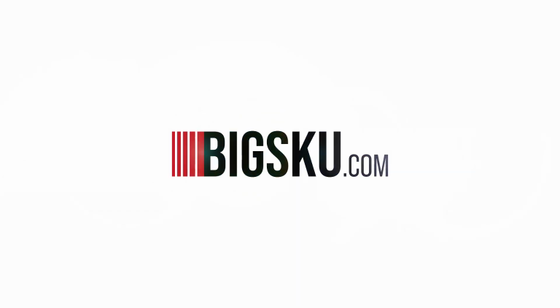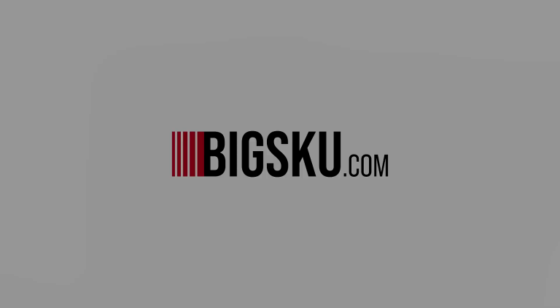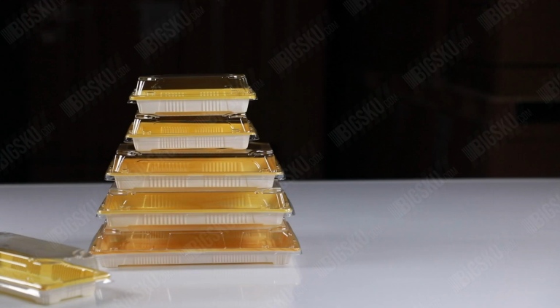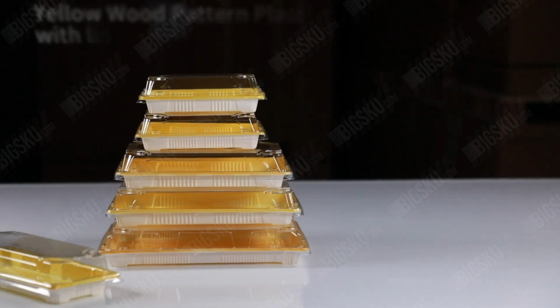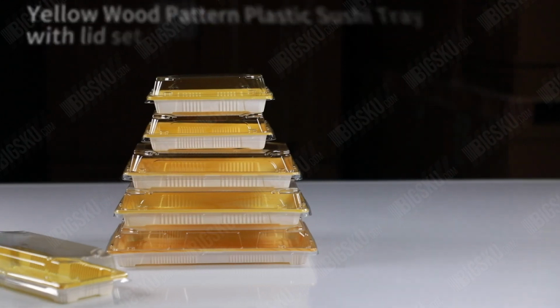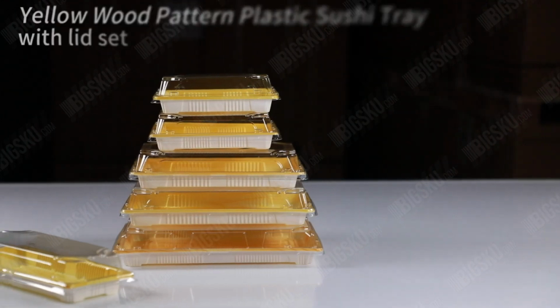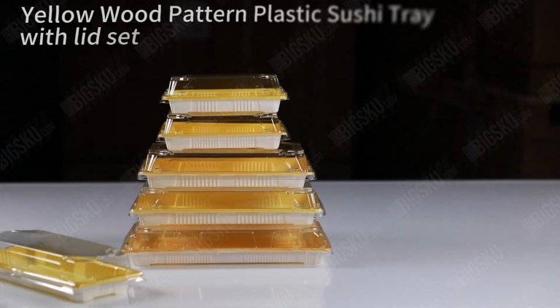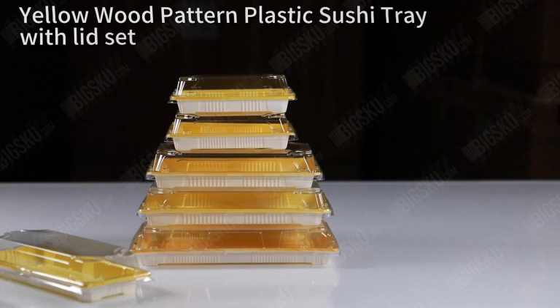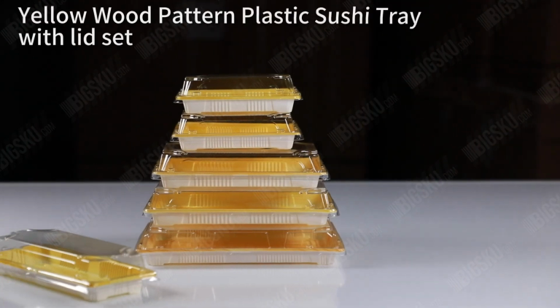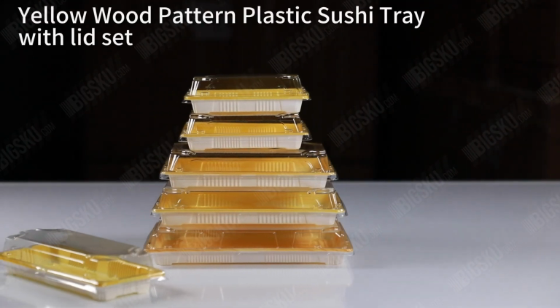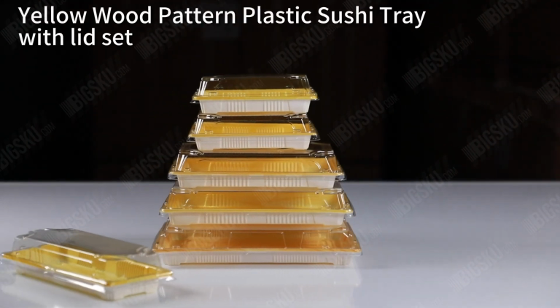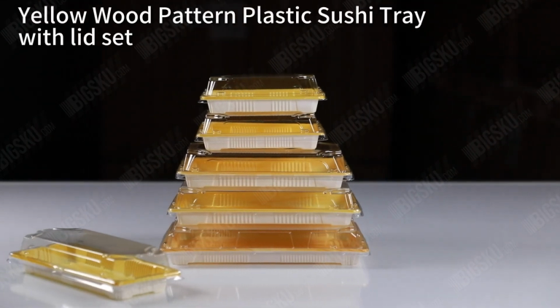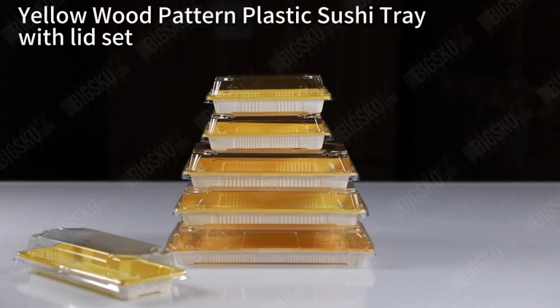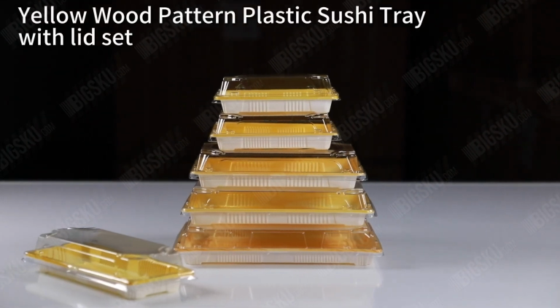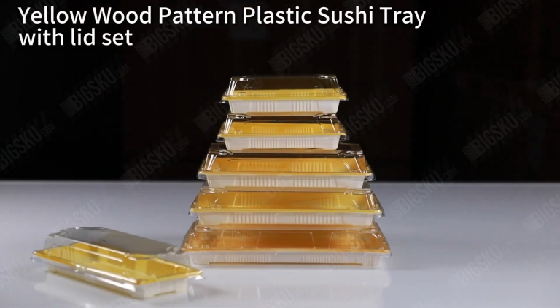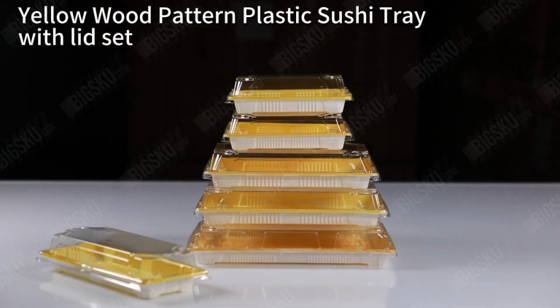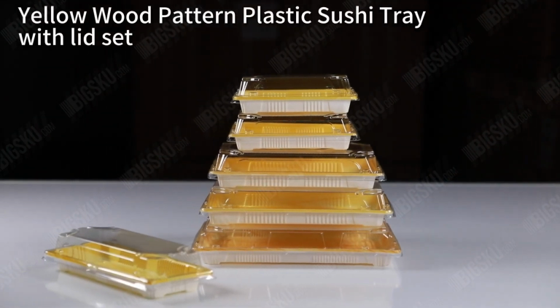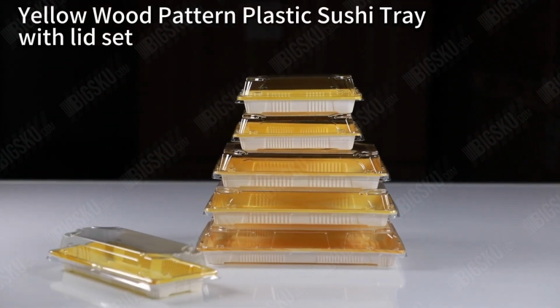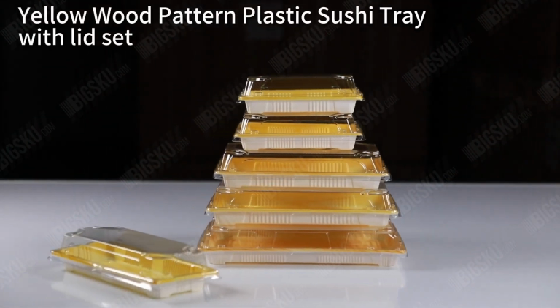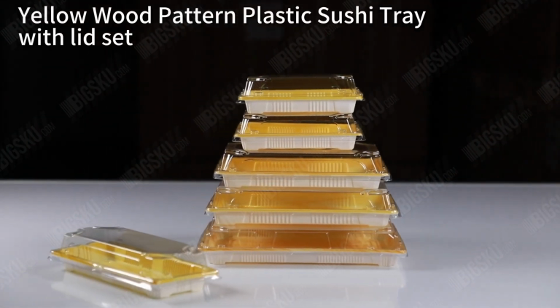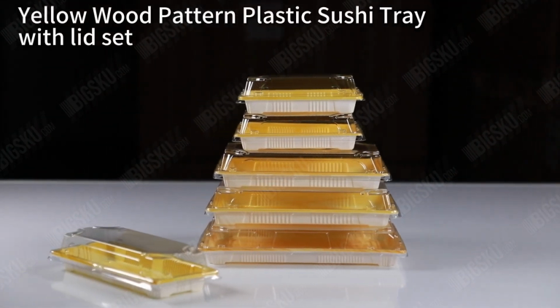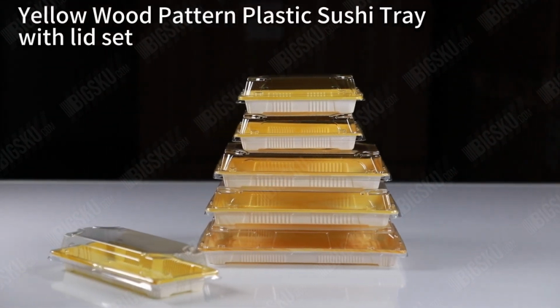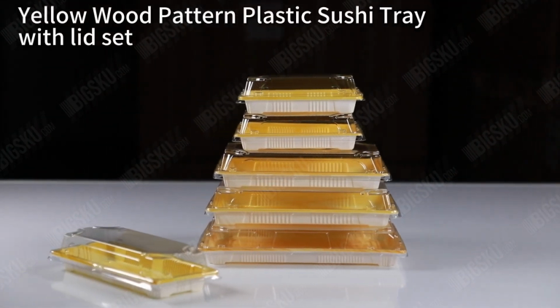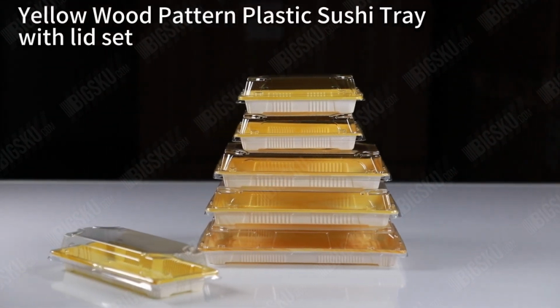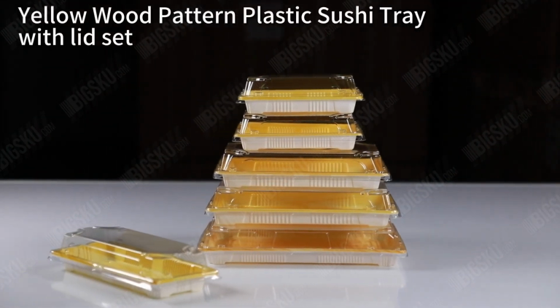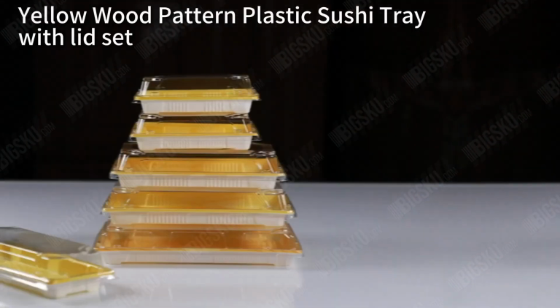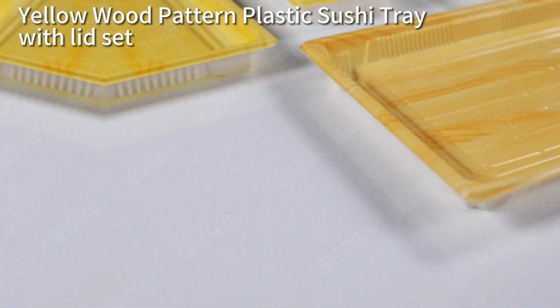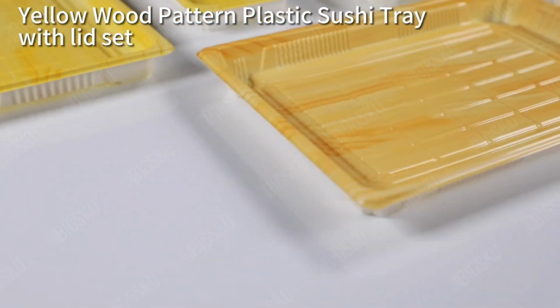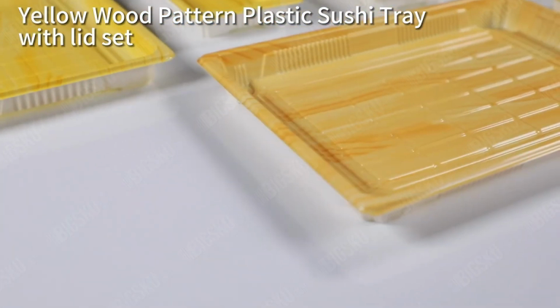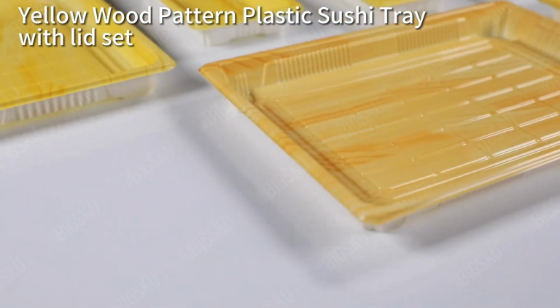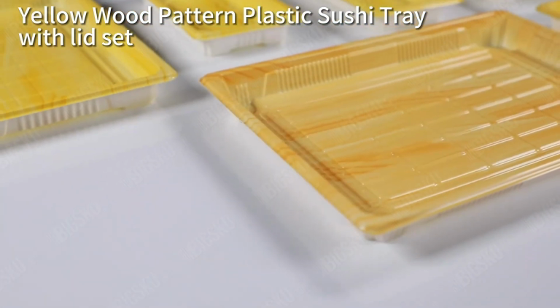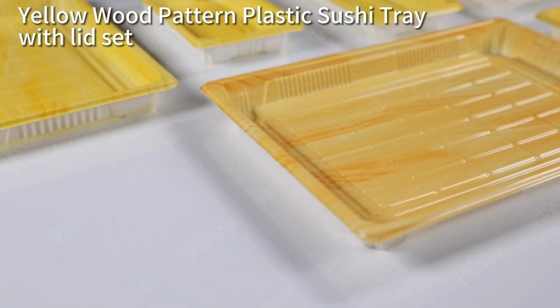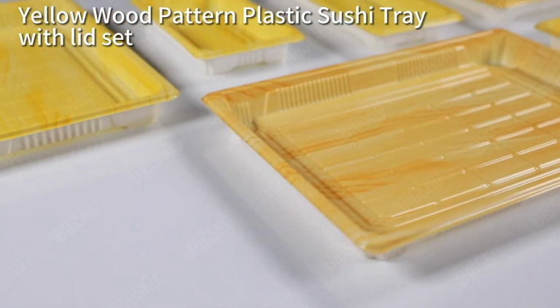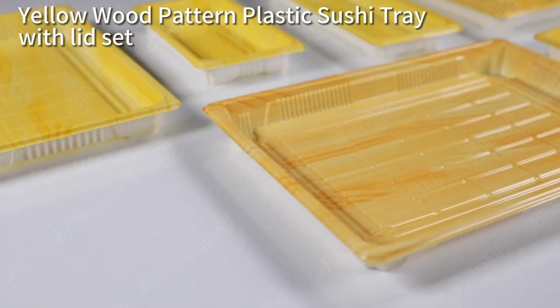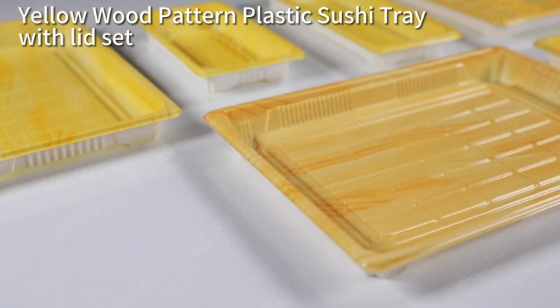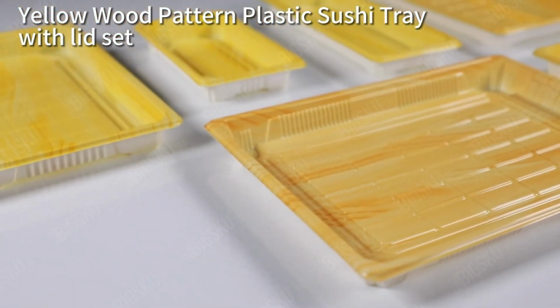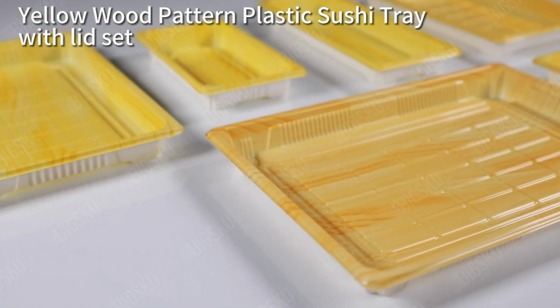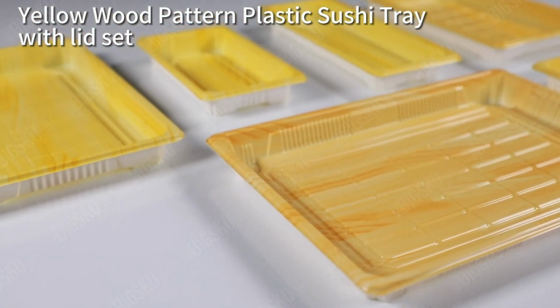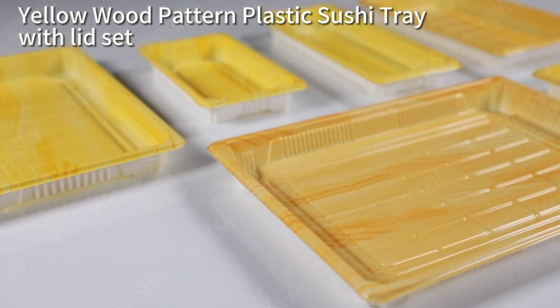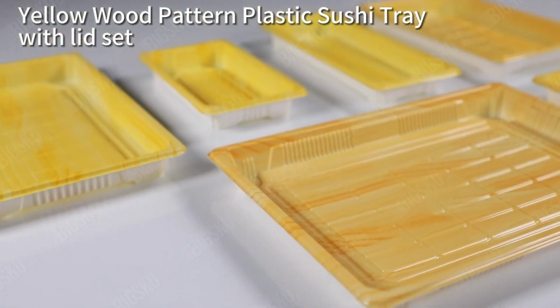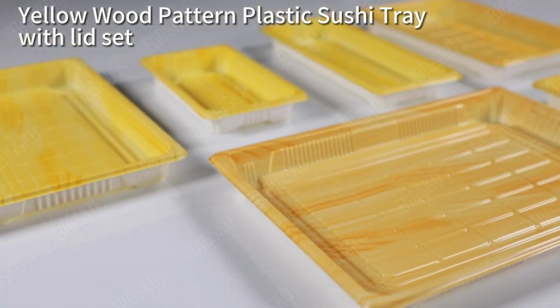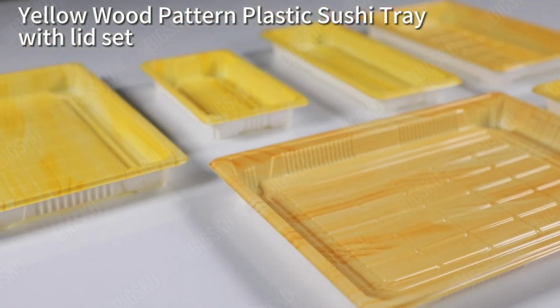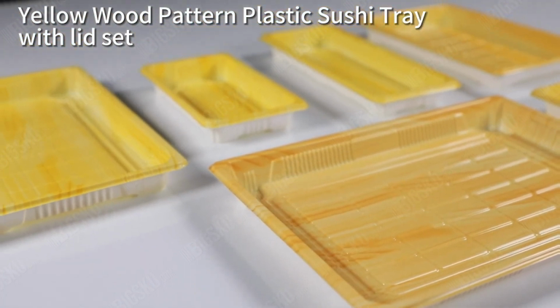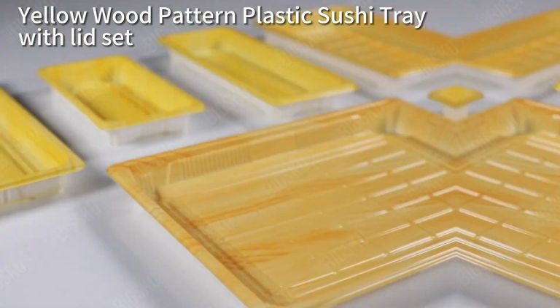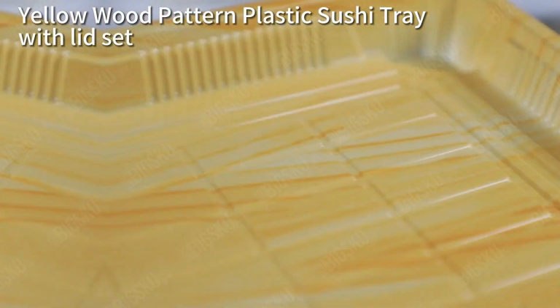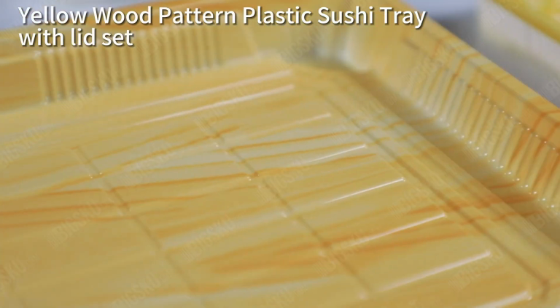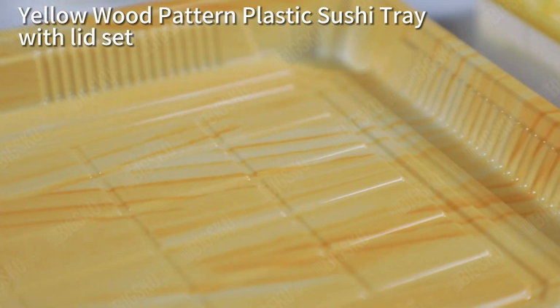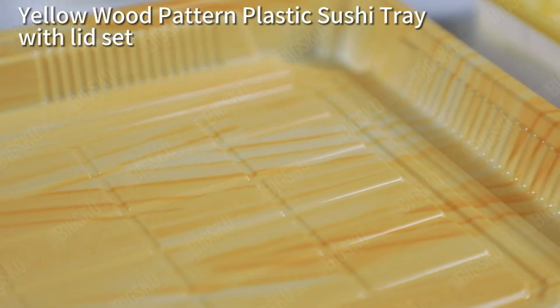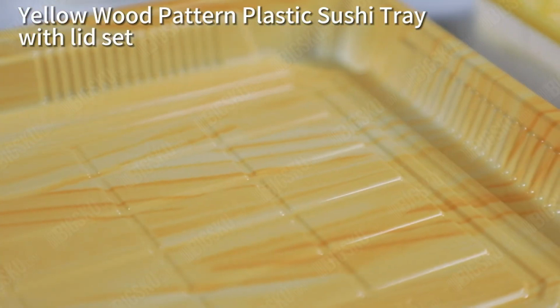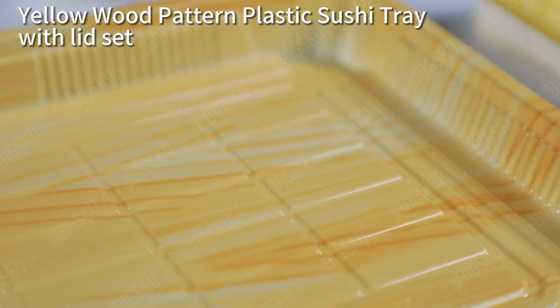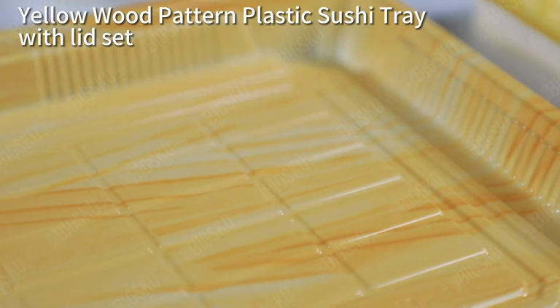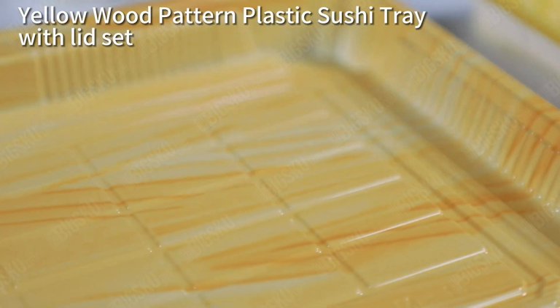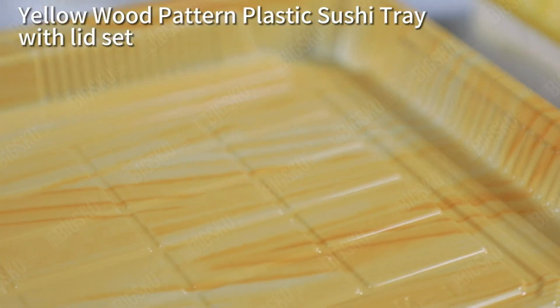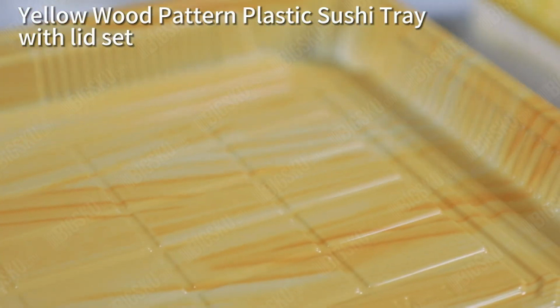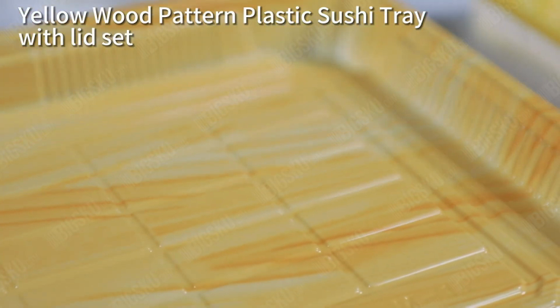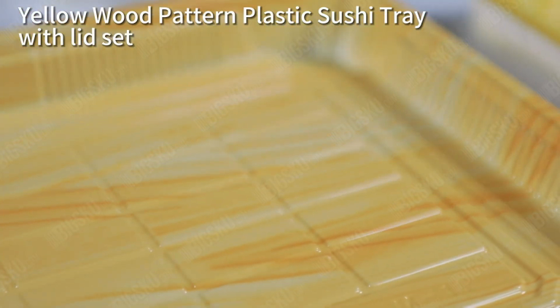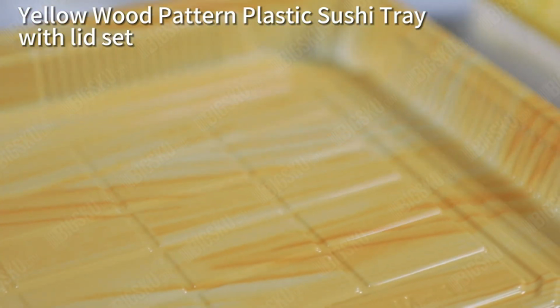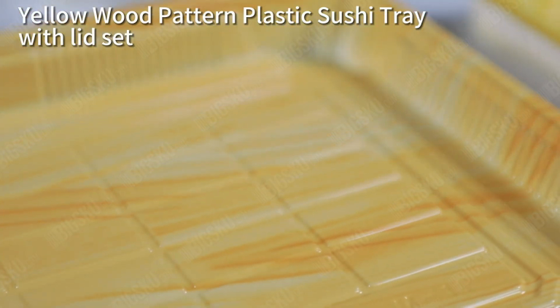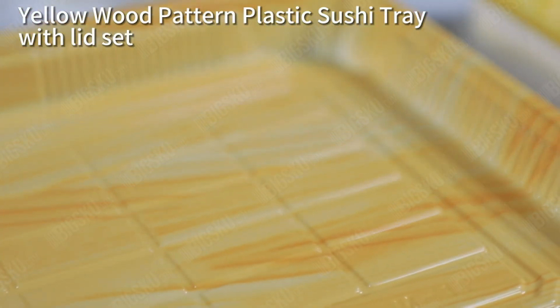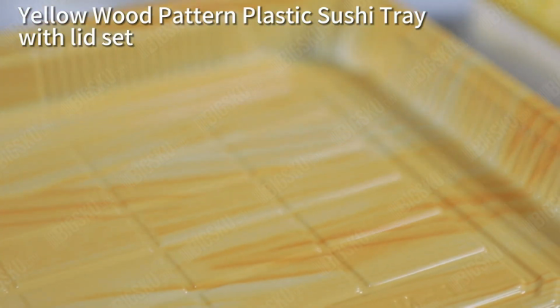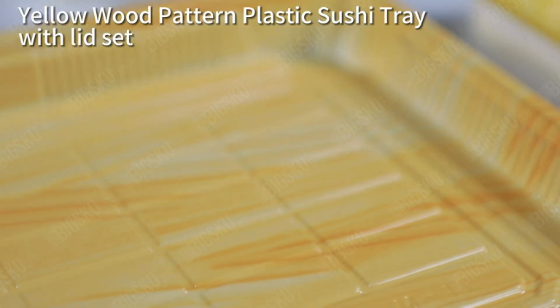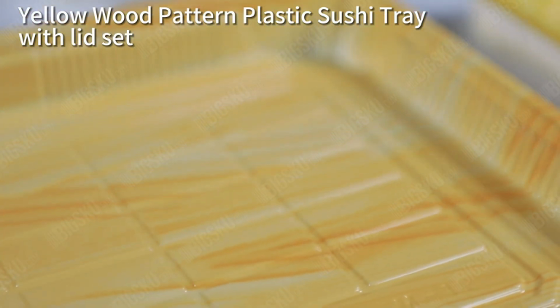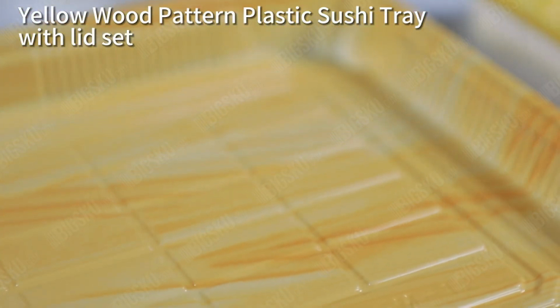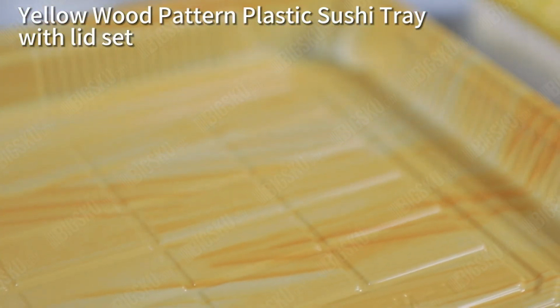Yellow wood pattern plastic sushi tray with lid set. Ideal for sushi restaurants, food trucks, or any business that serves sushi to go.